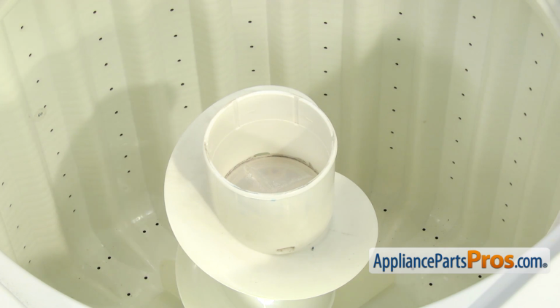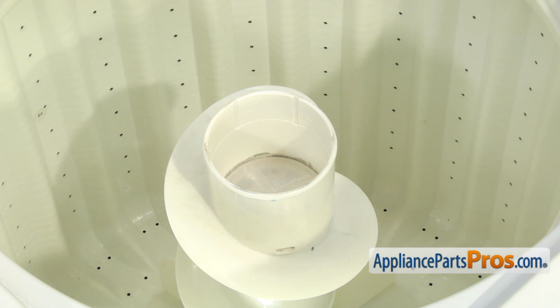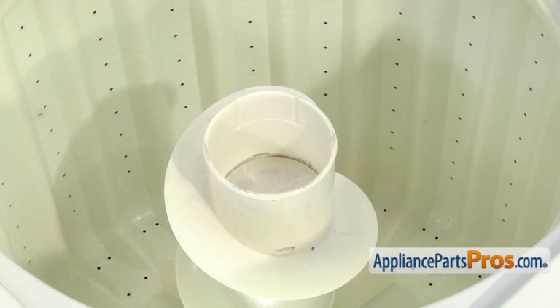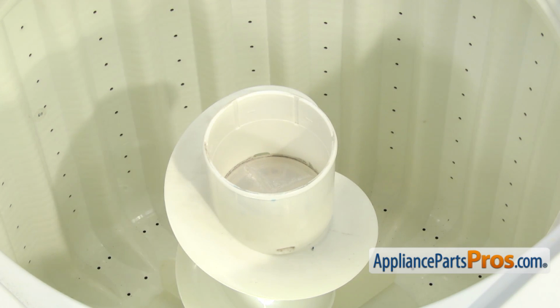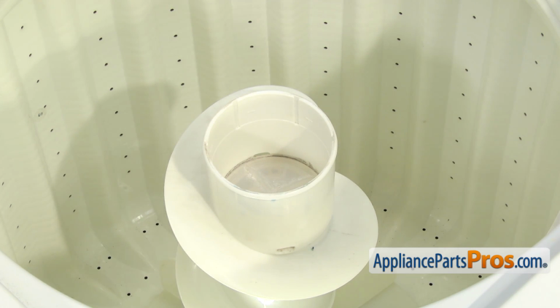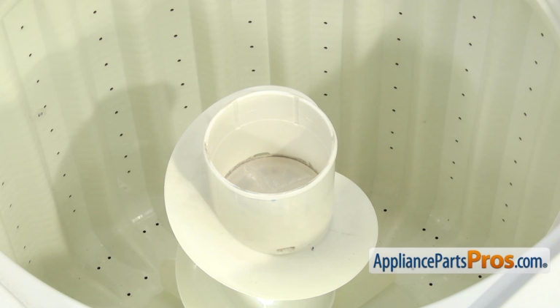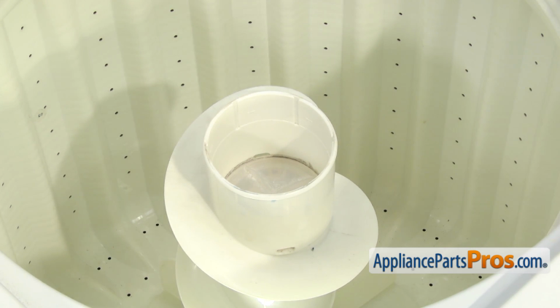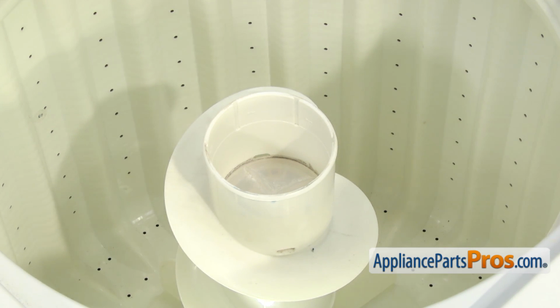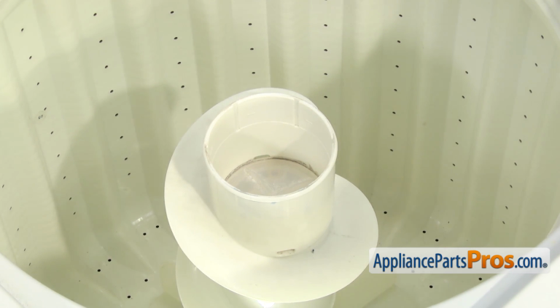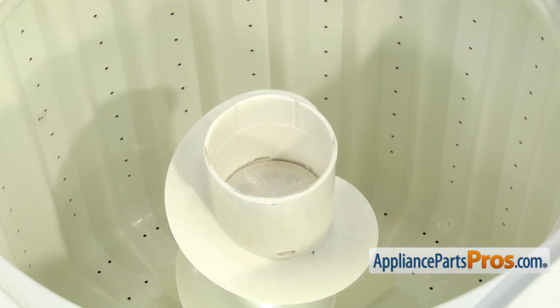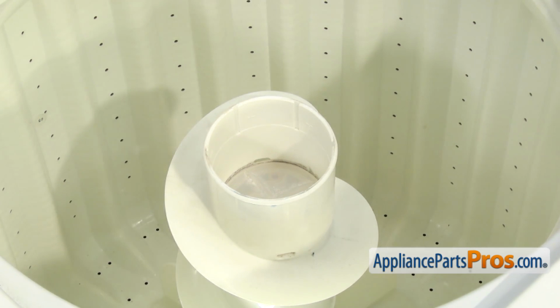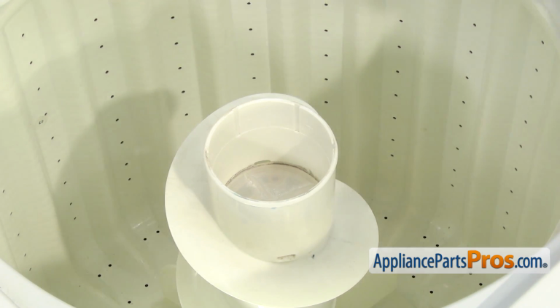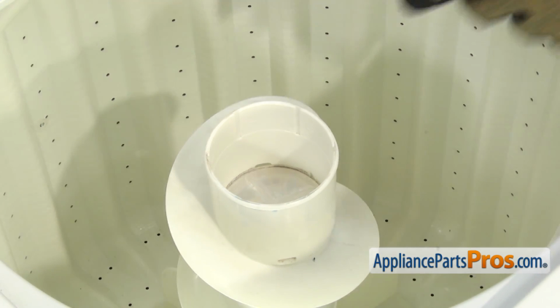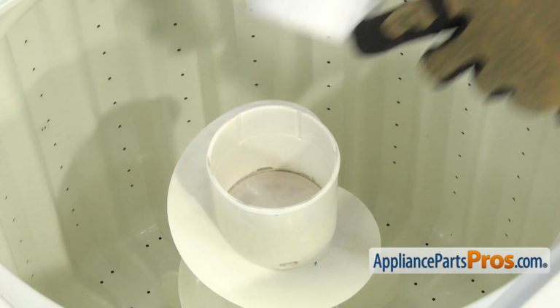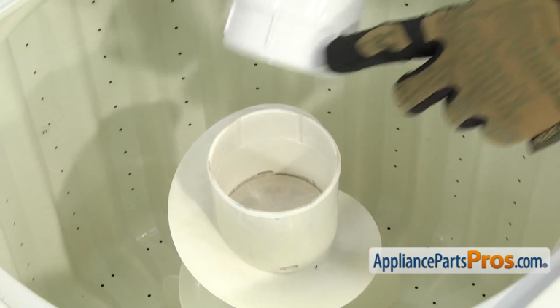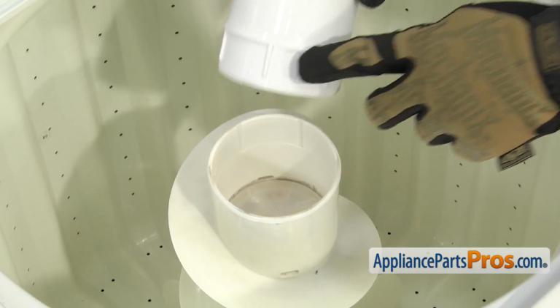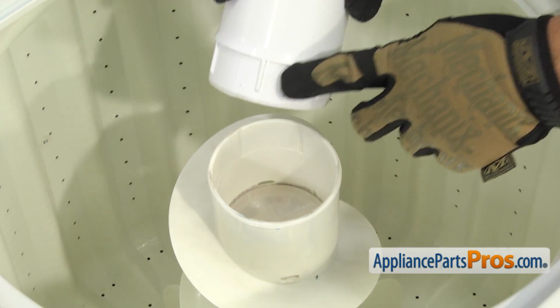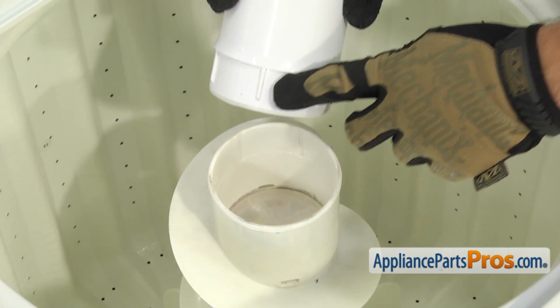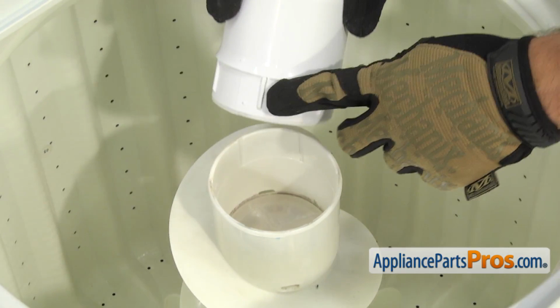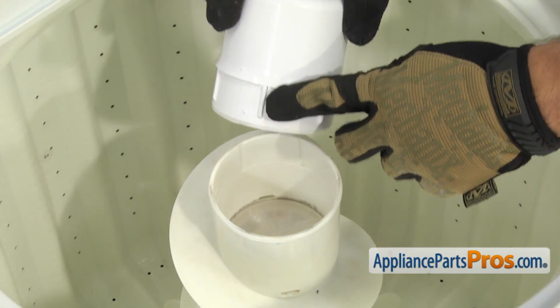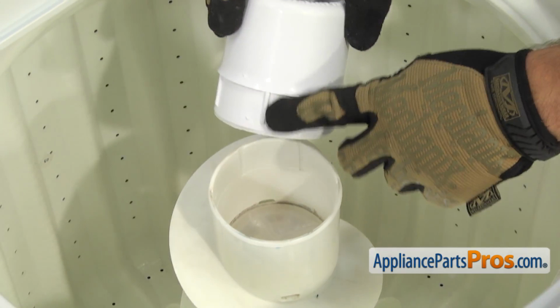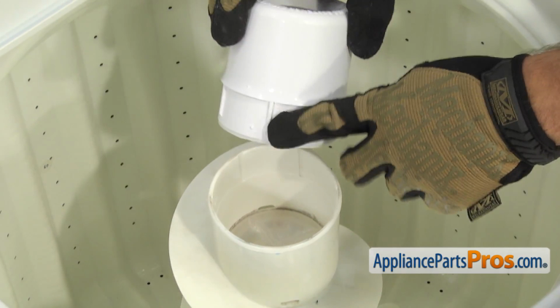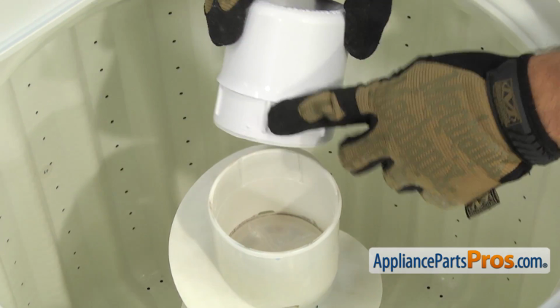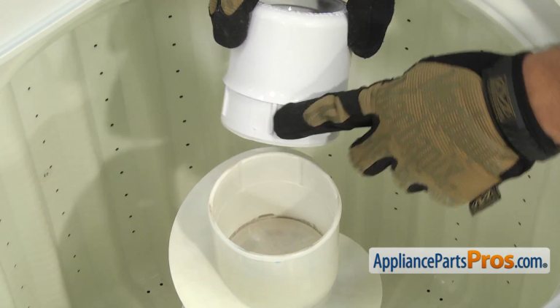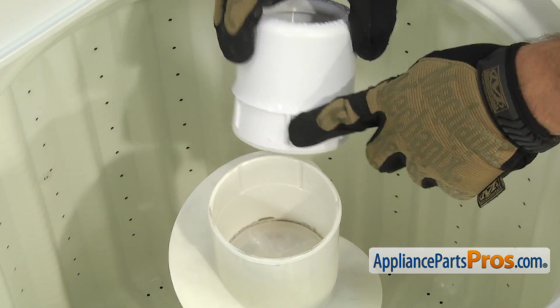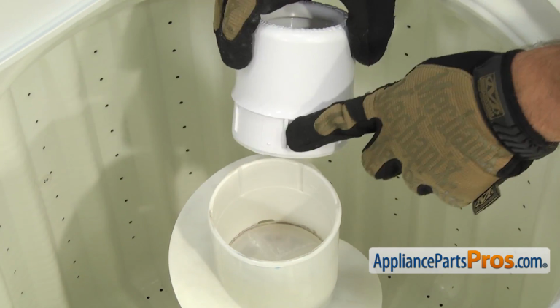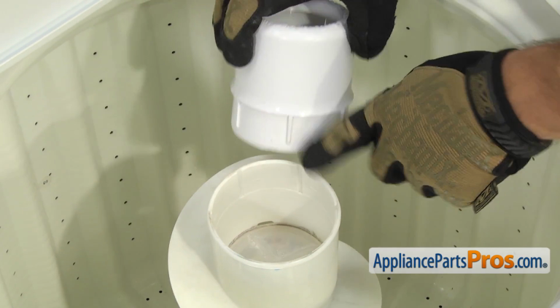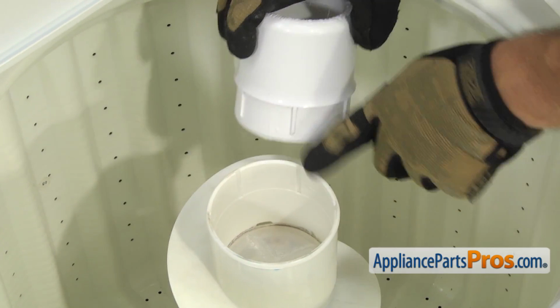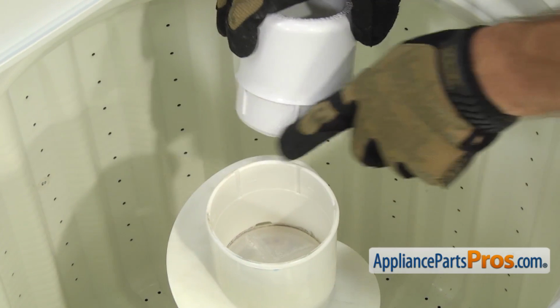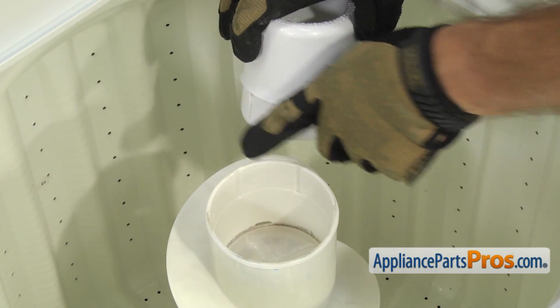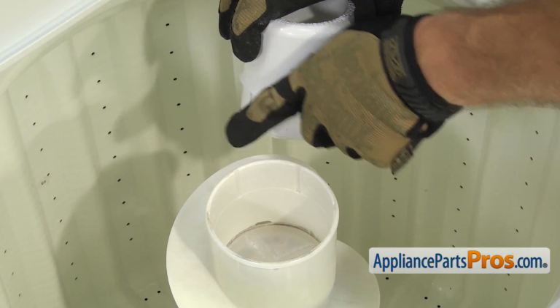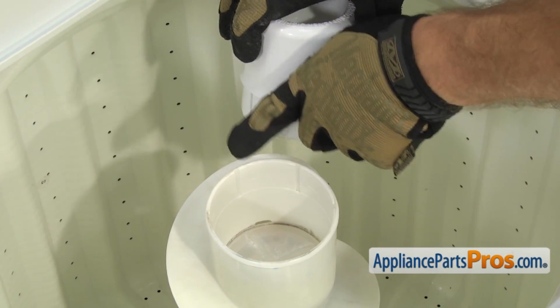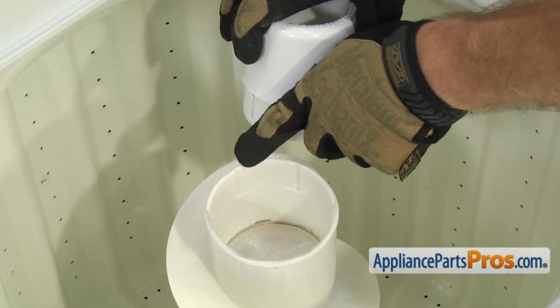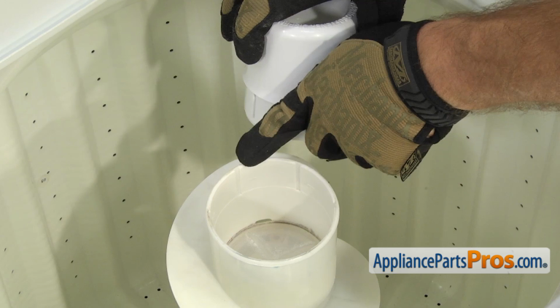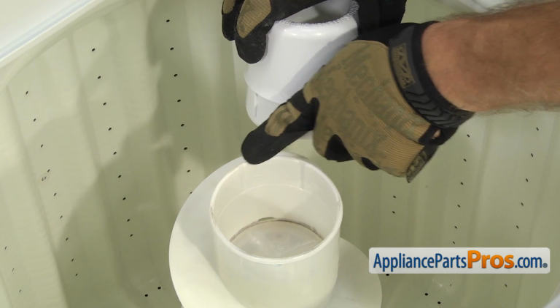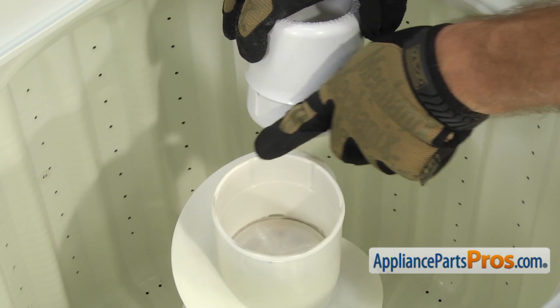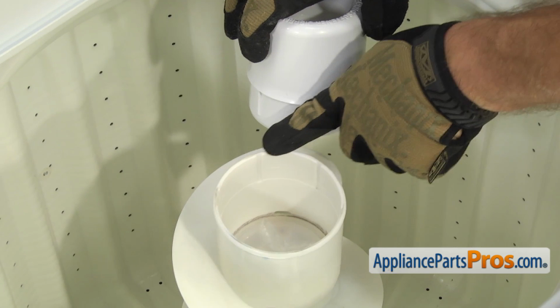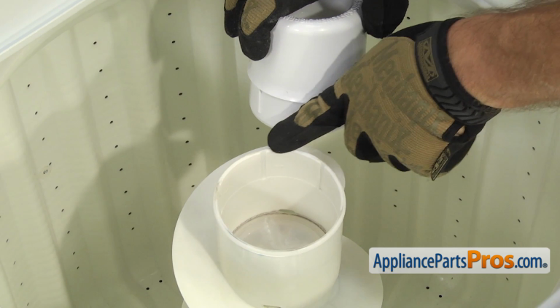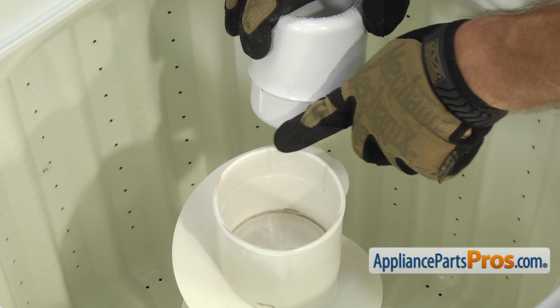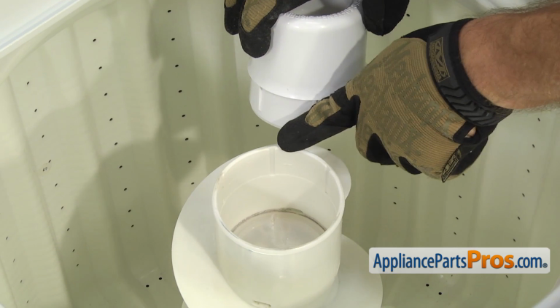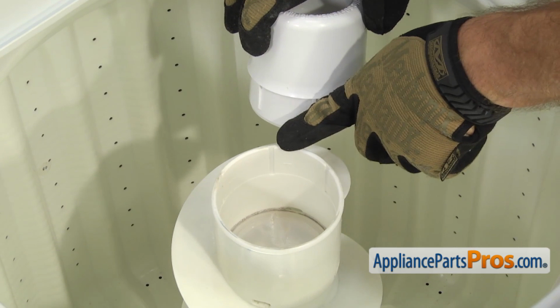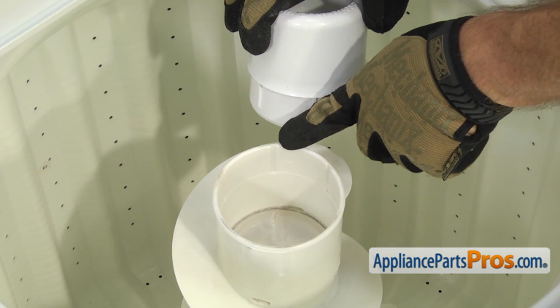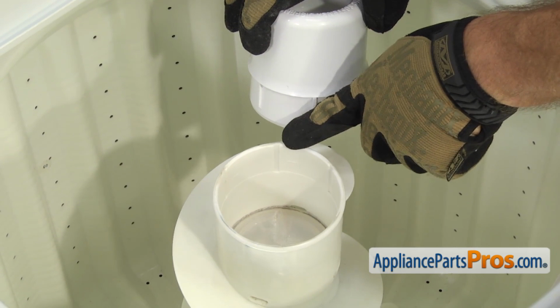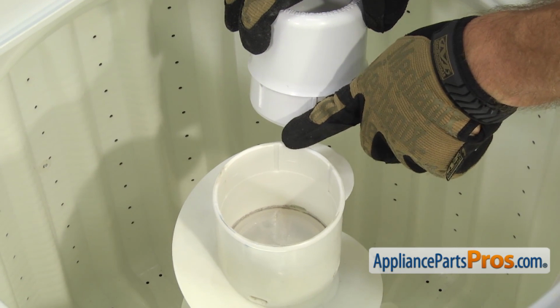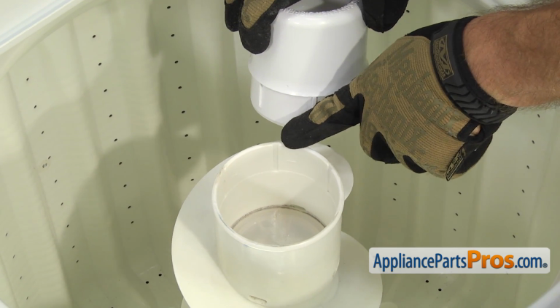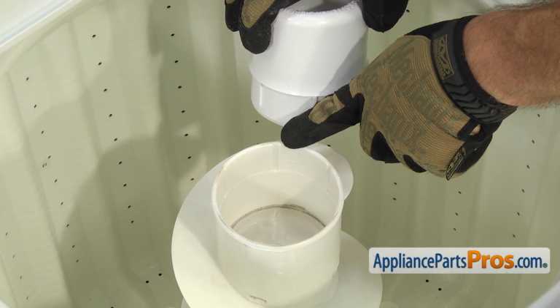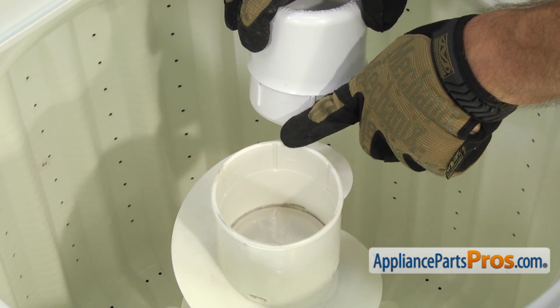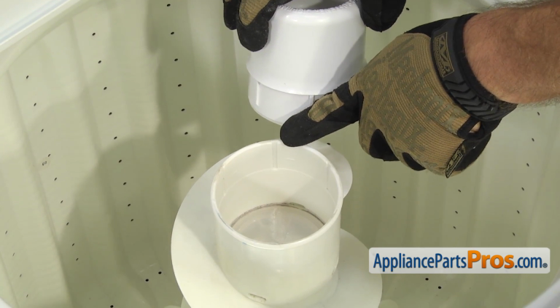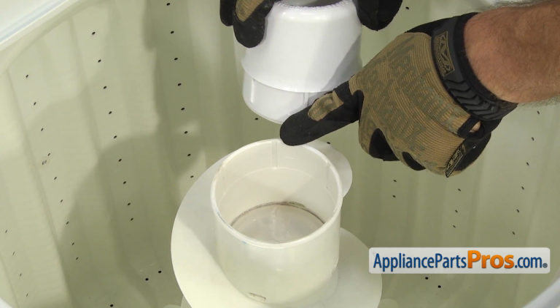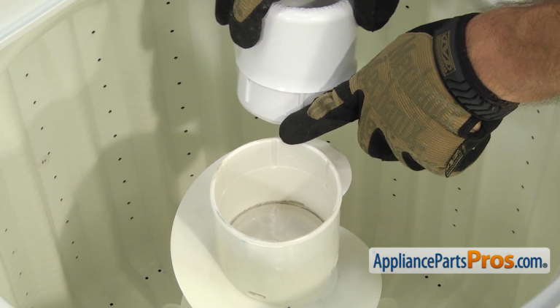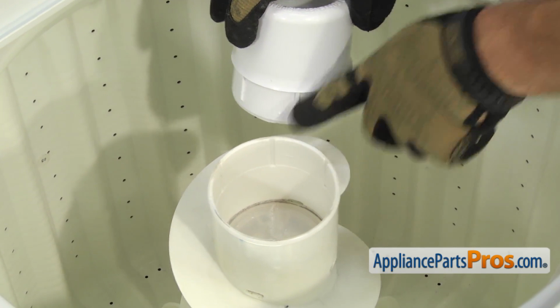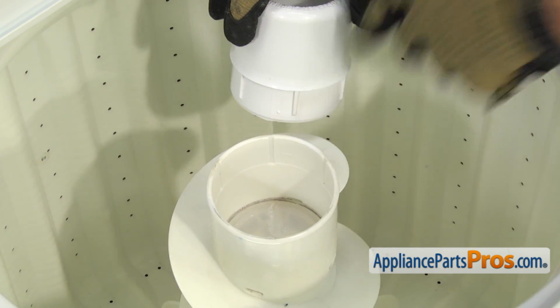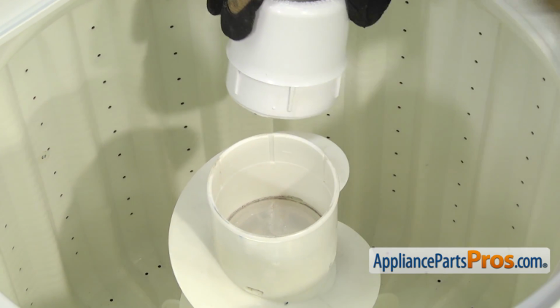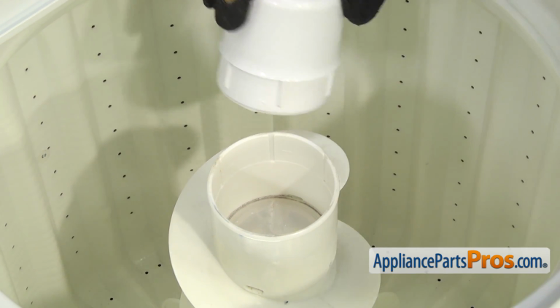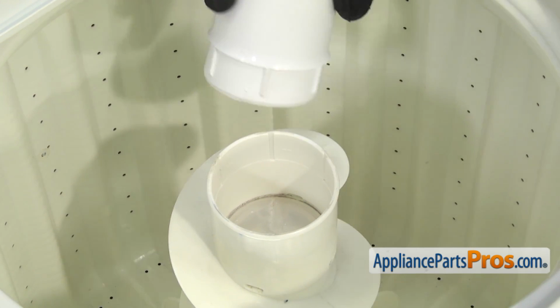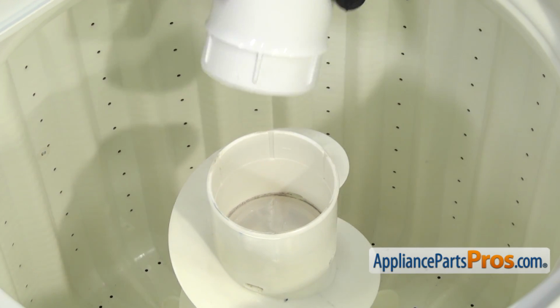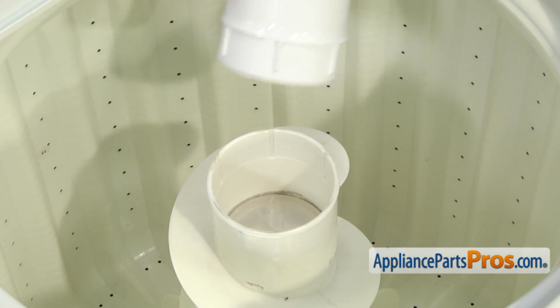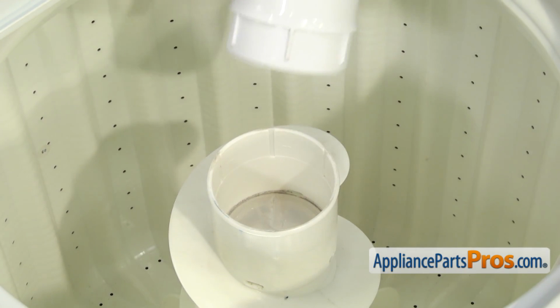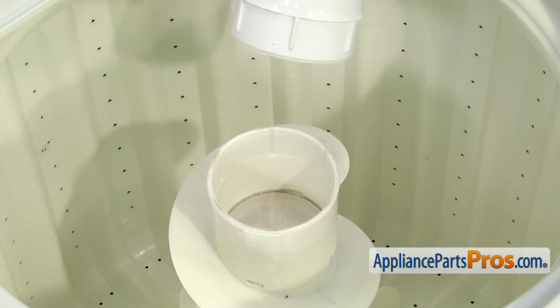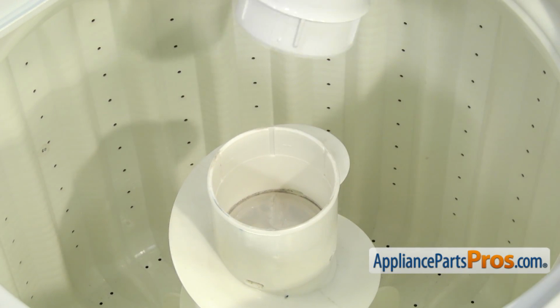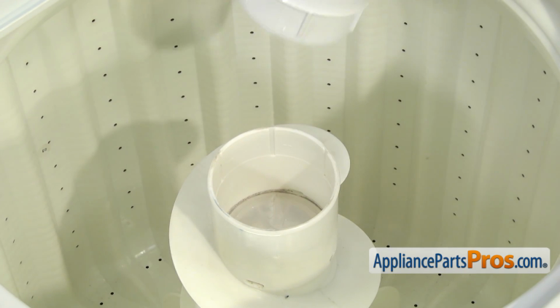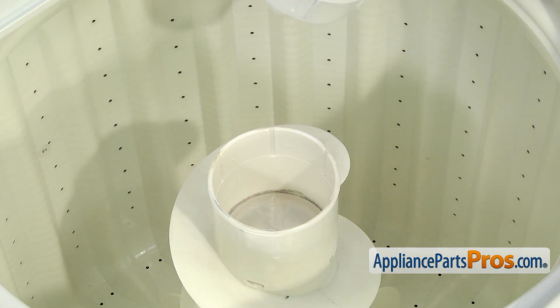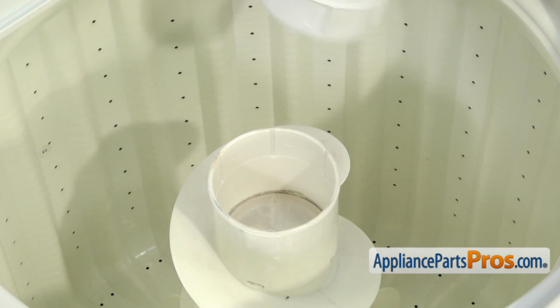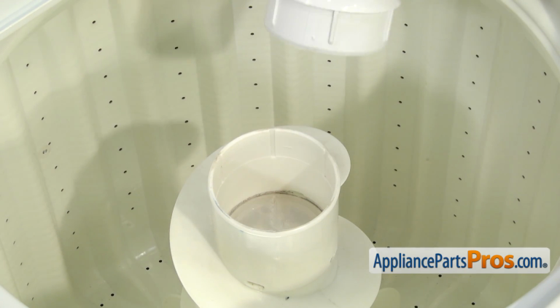Once you have the area cleaned up, you can line up these ridges with the slots in the agitator and push the new fabric softener dispenser into place.